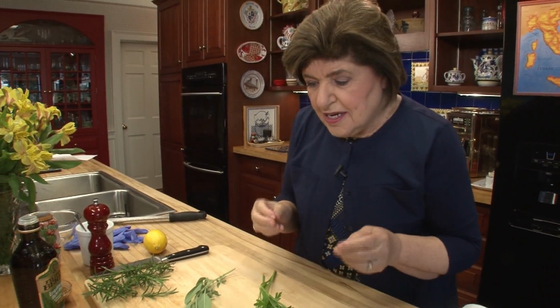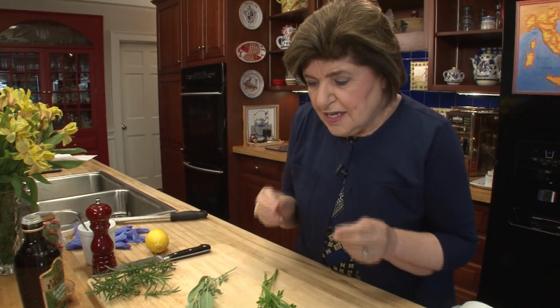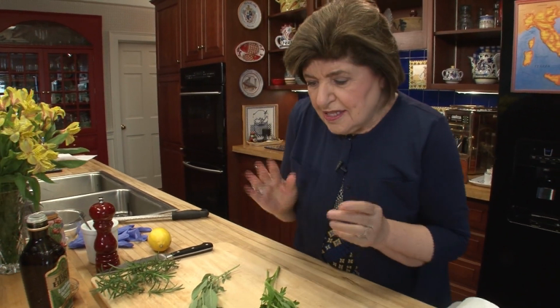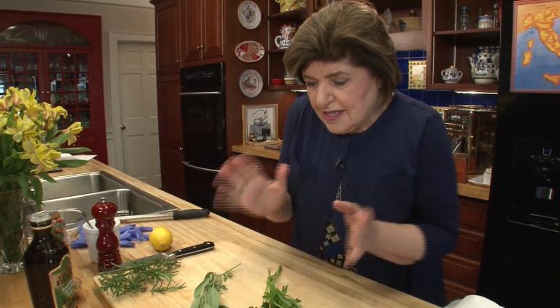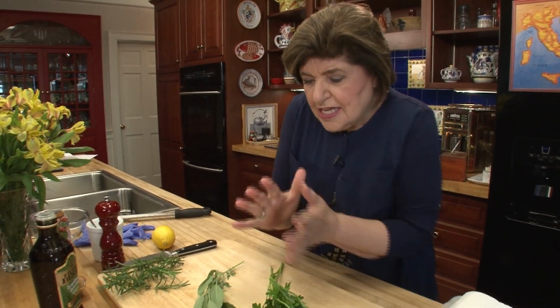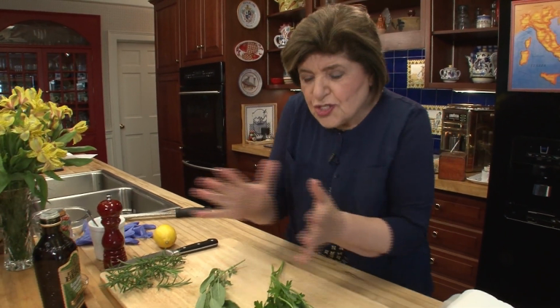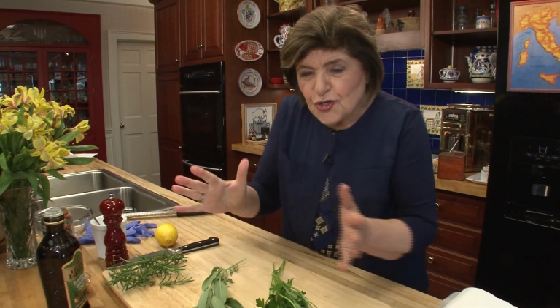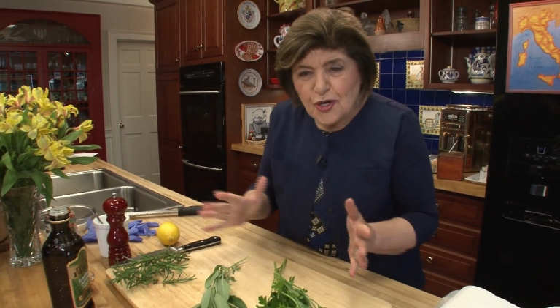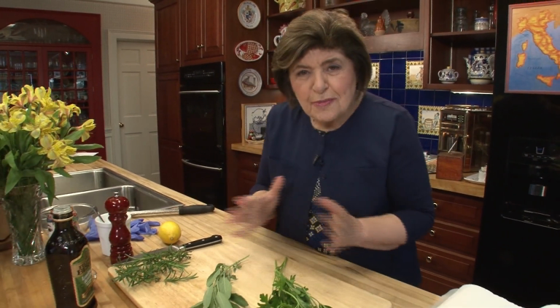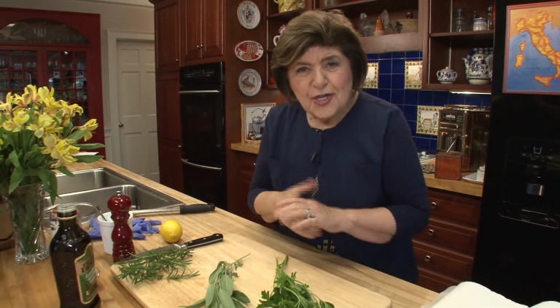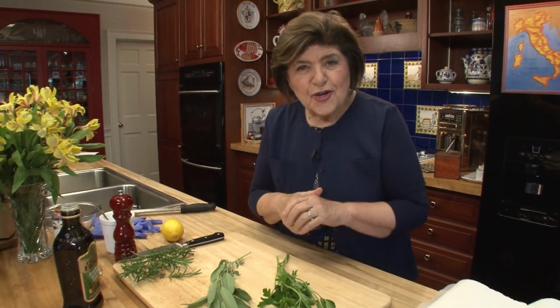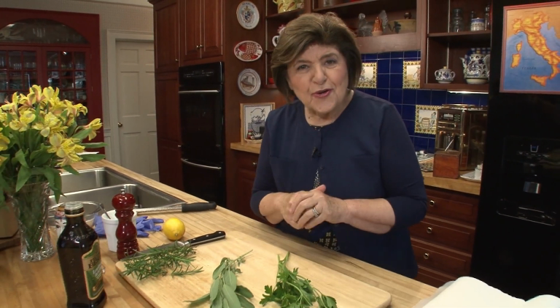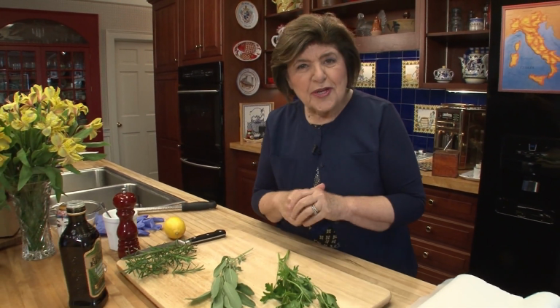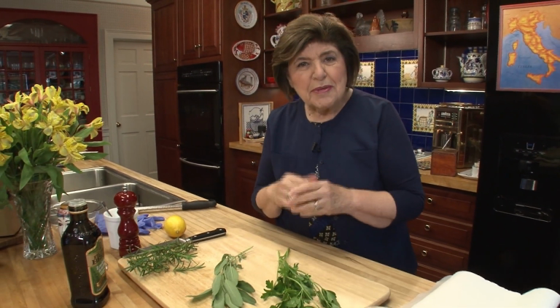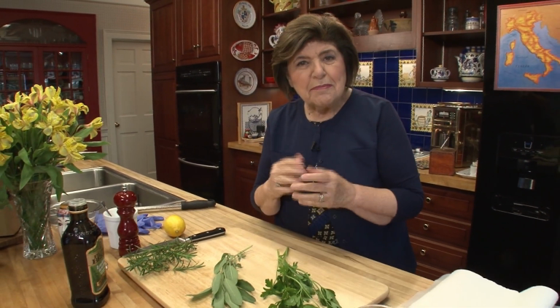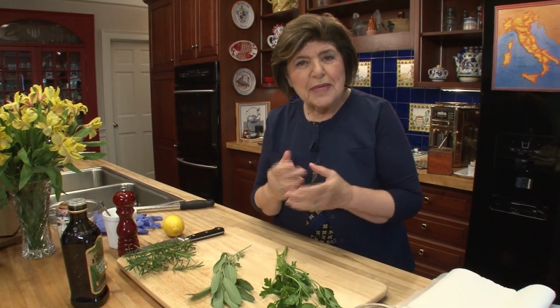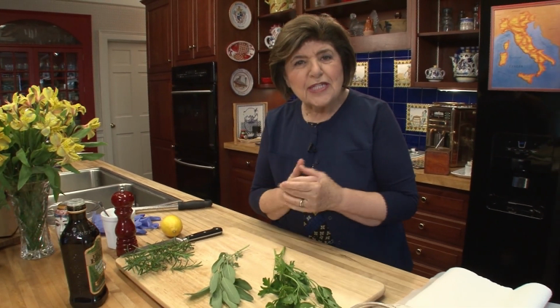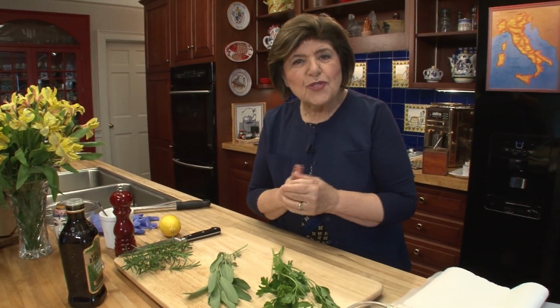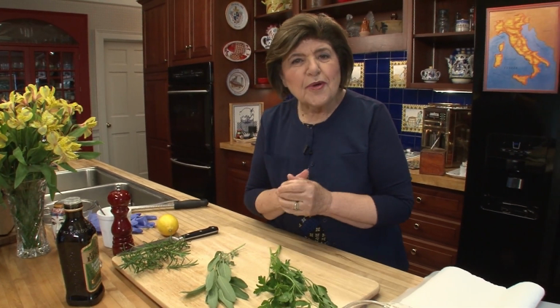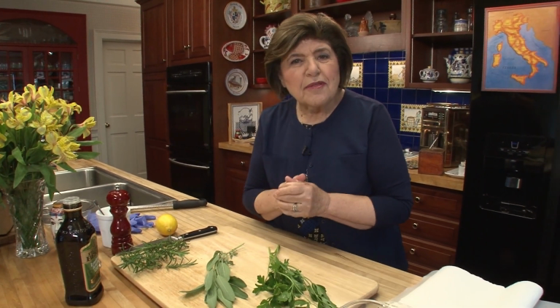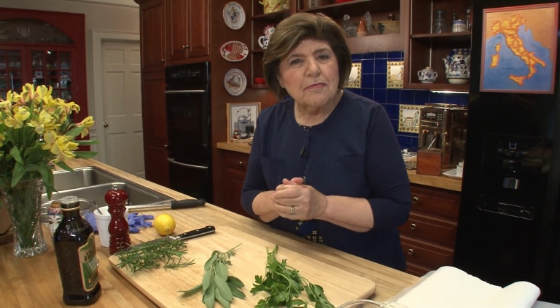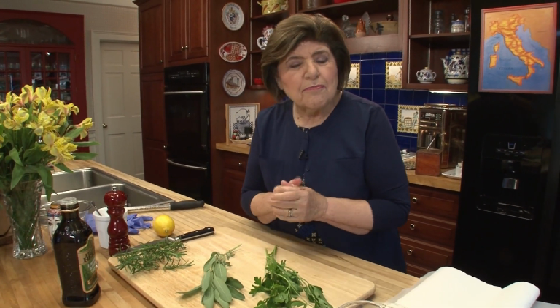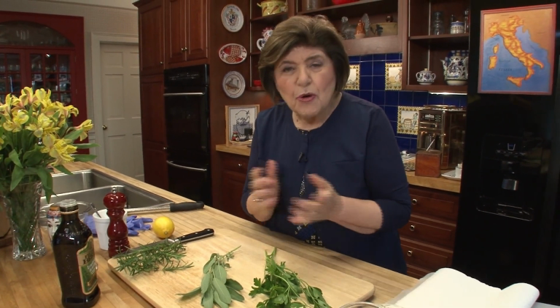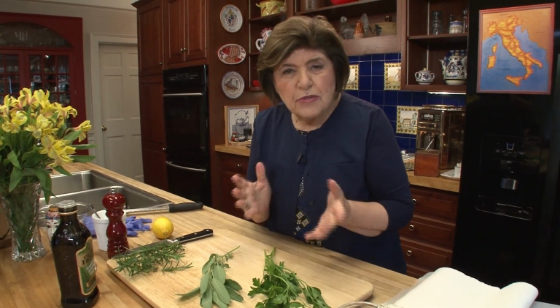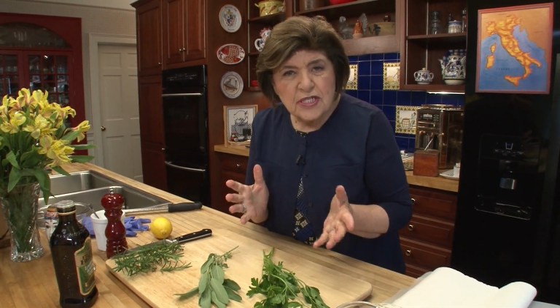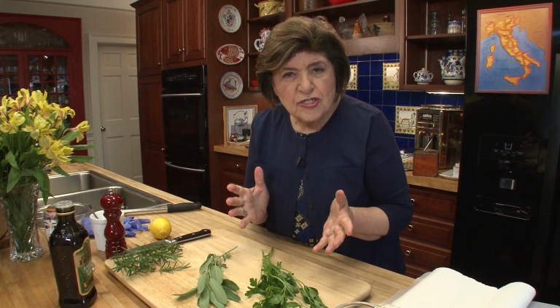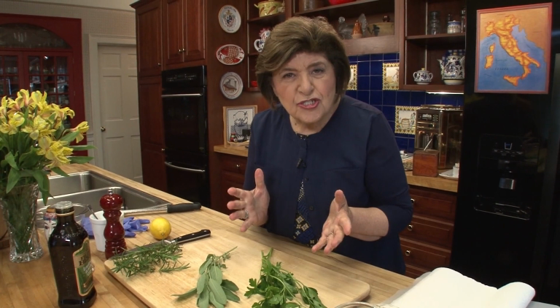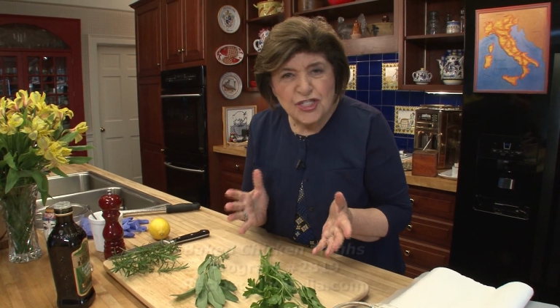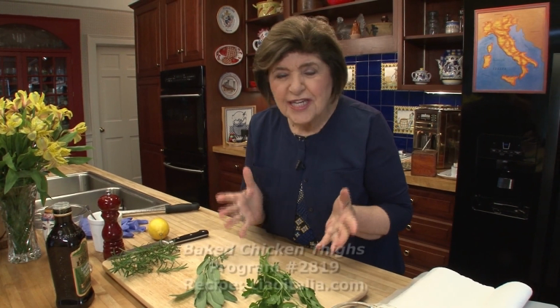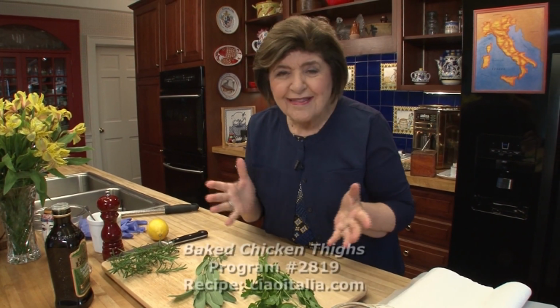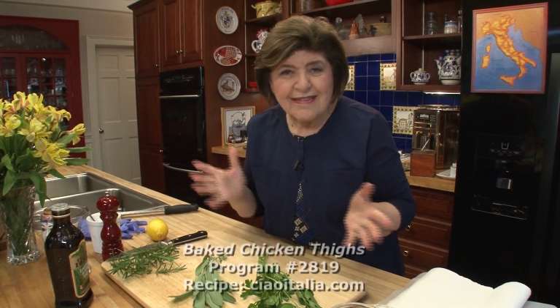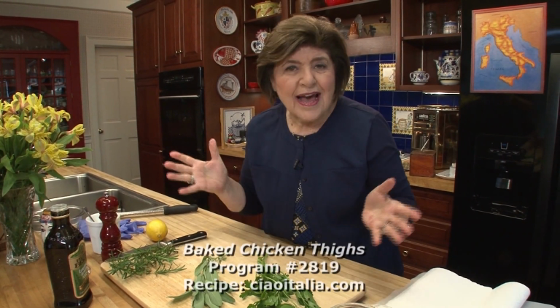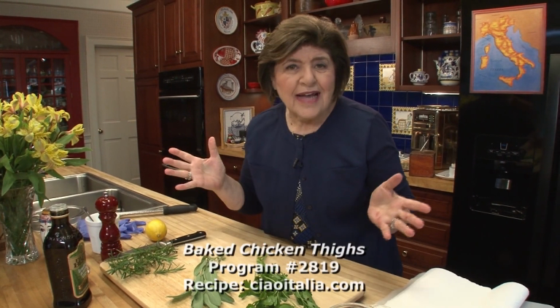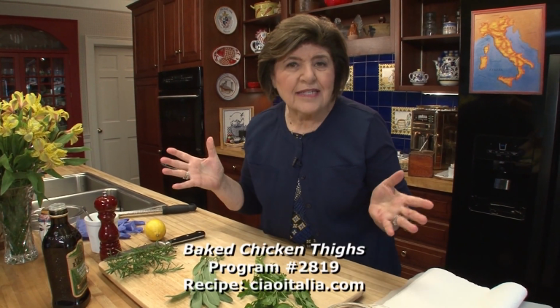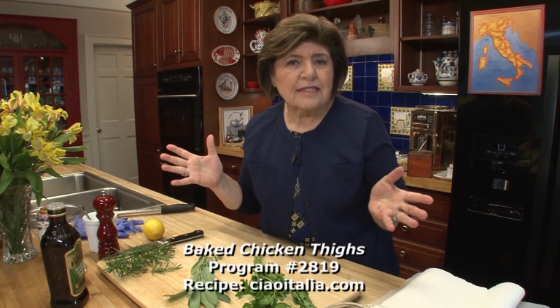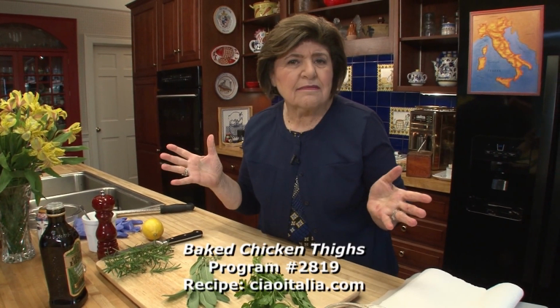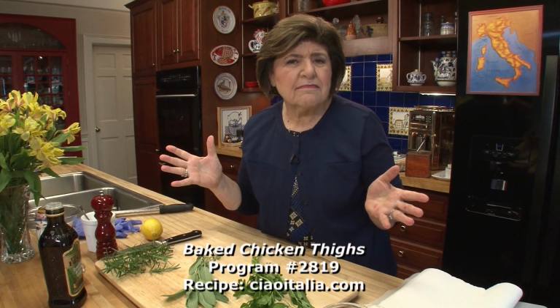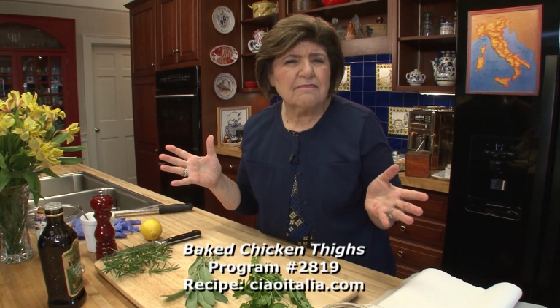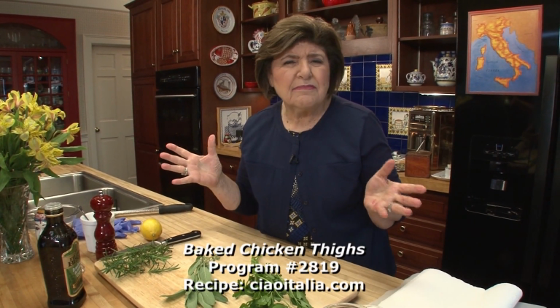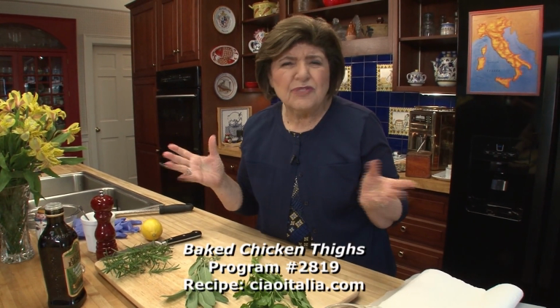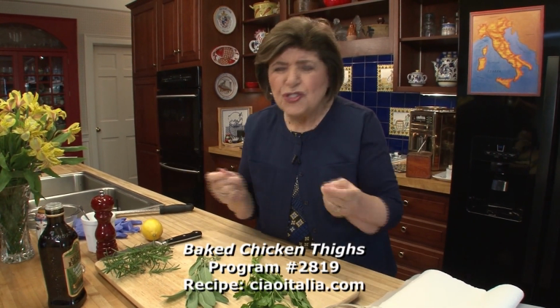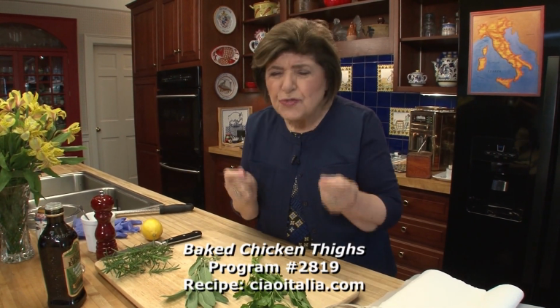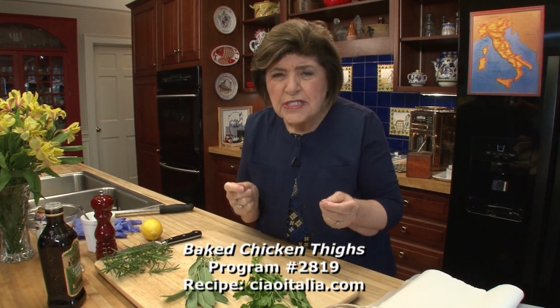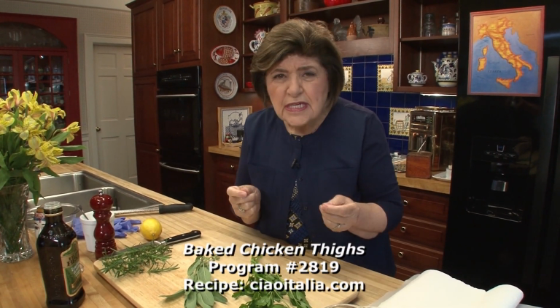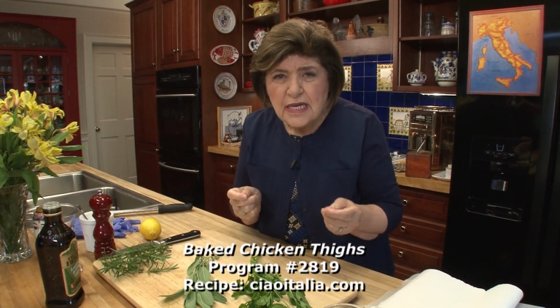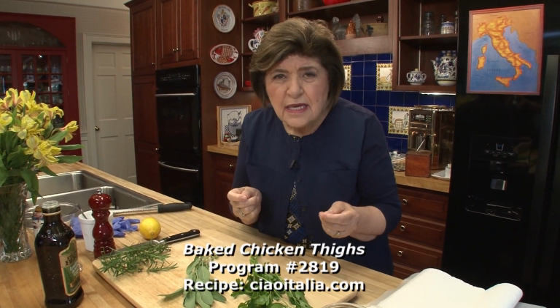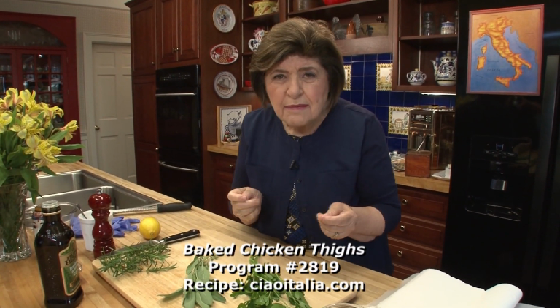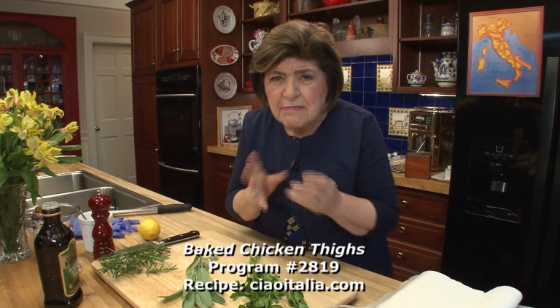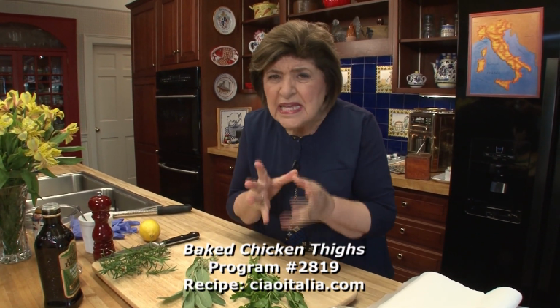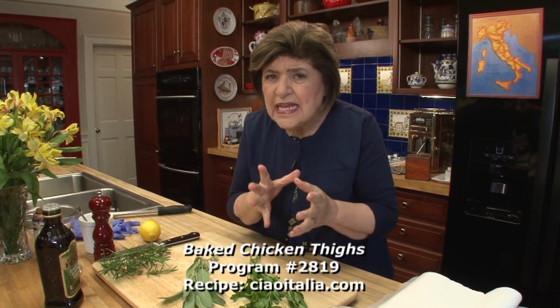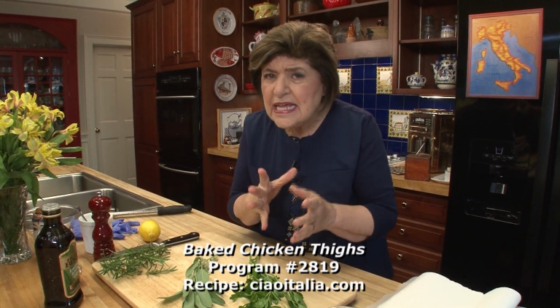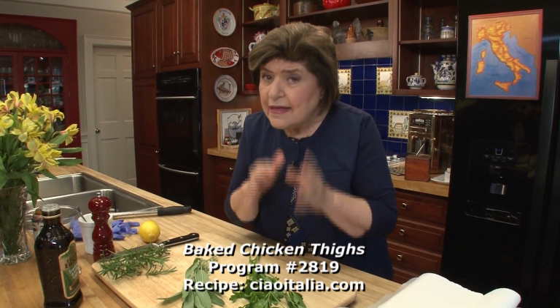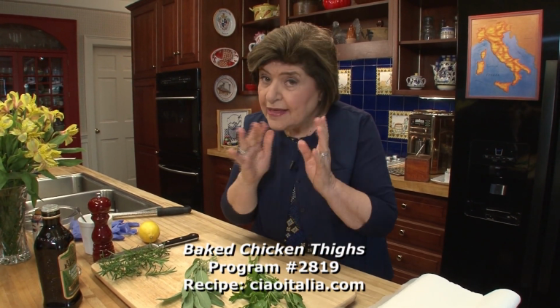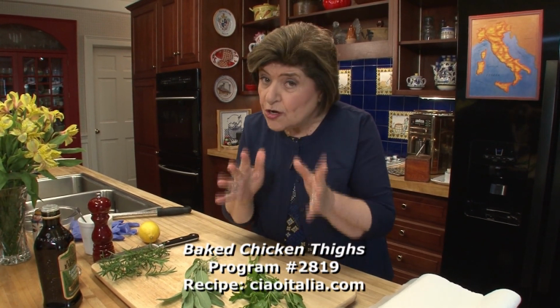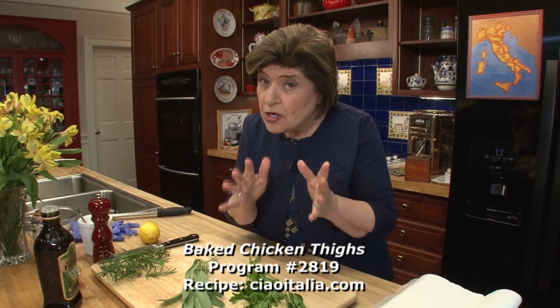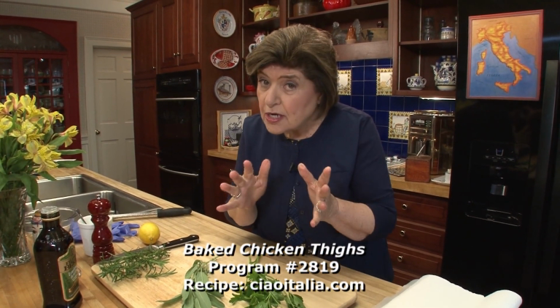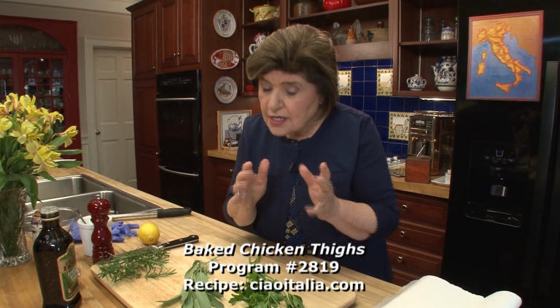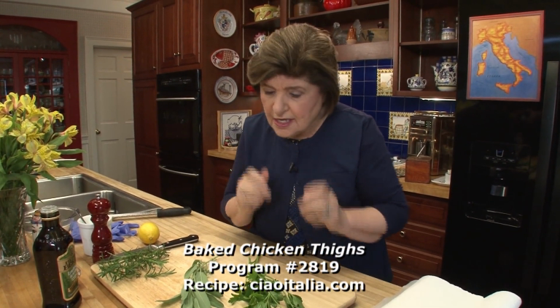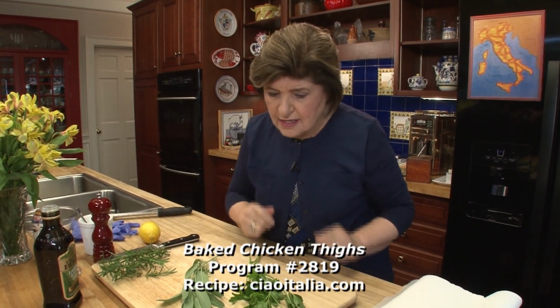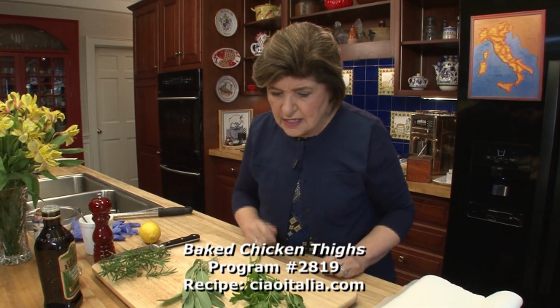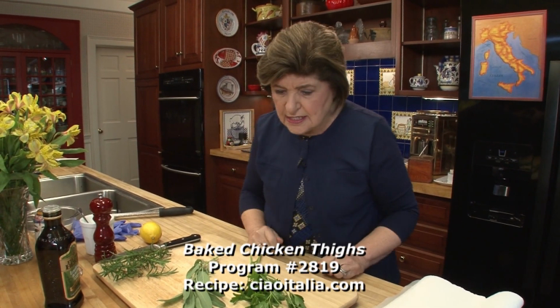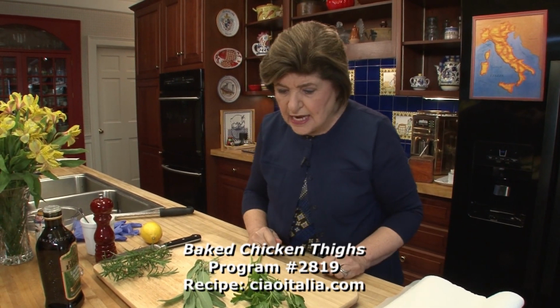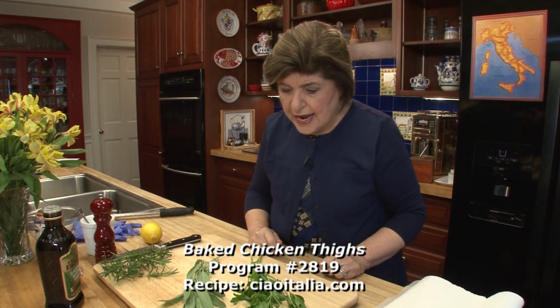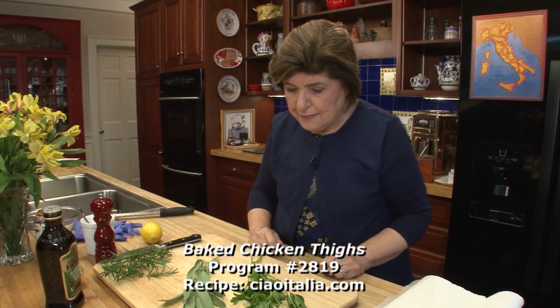These herbs are going to be mixed with boneless chicken thighs. Juicy, meaty, and they cook in a little thyme.